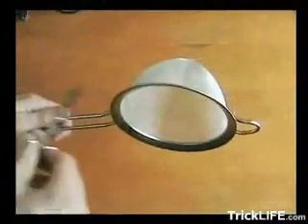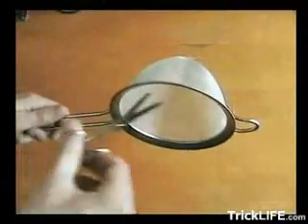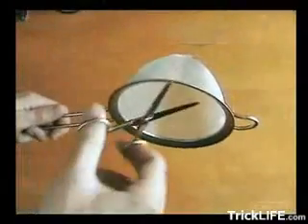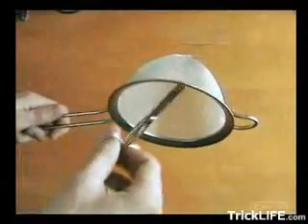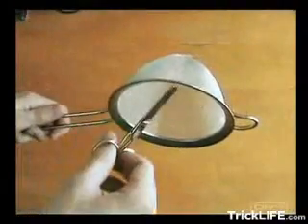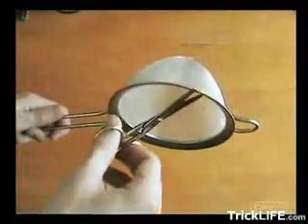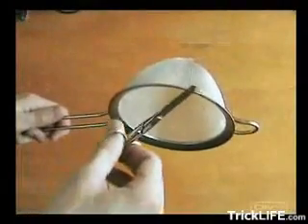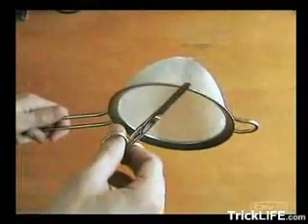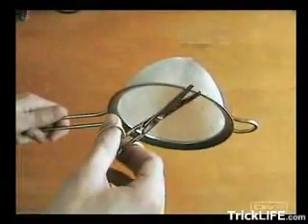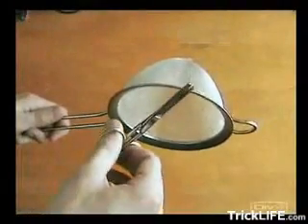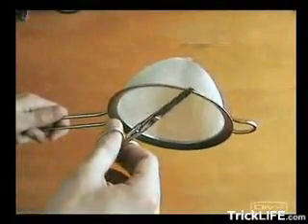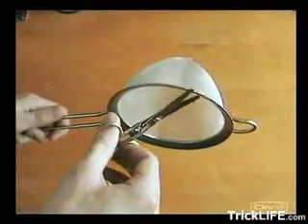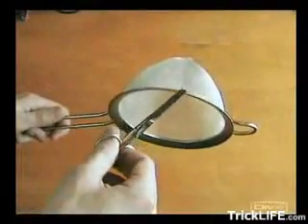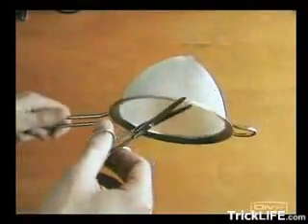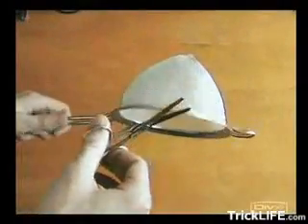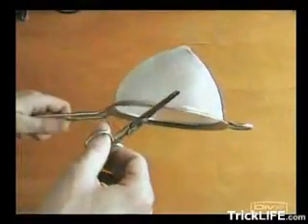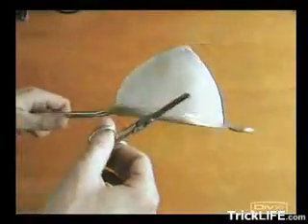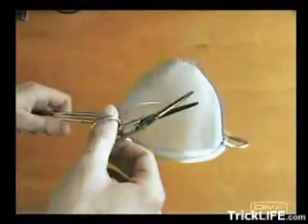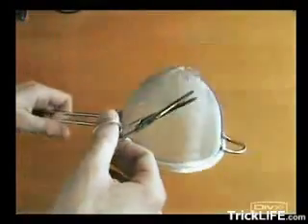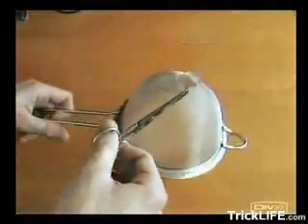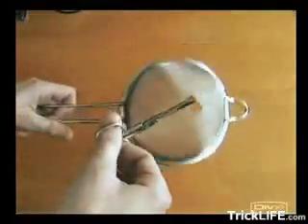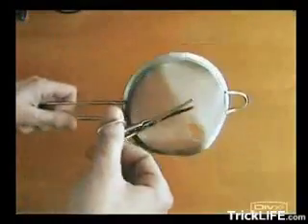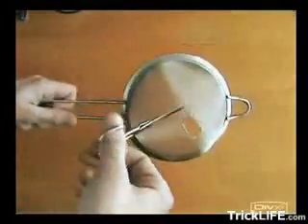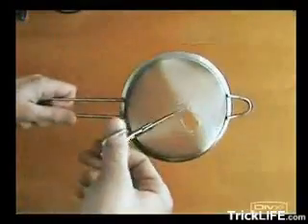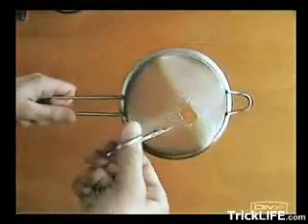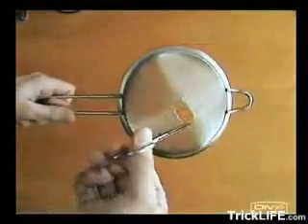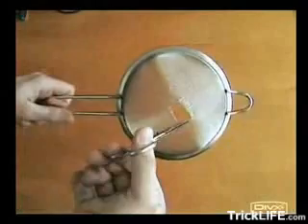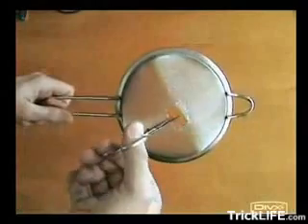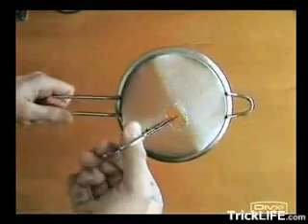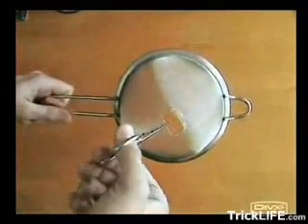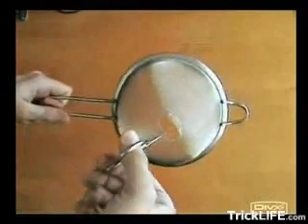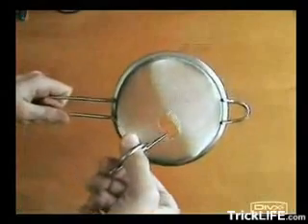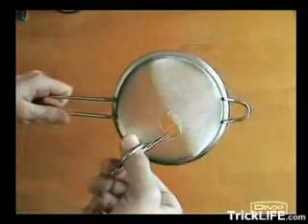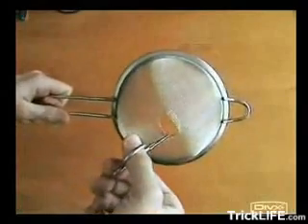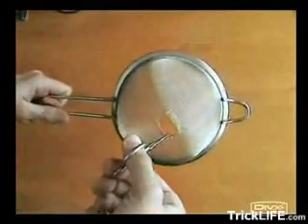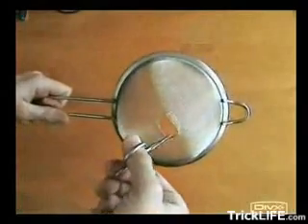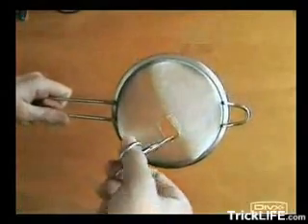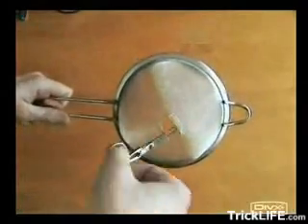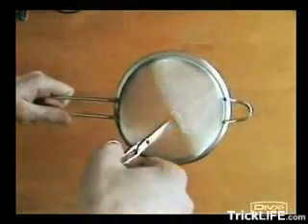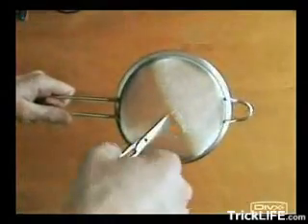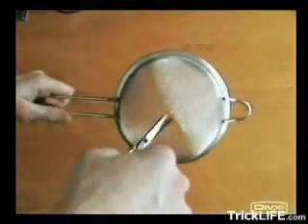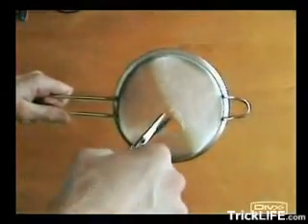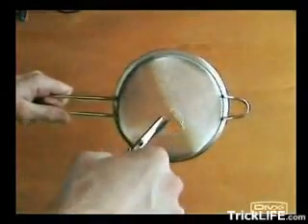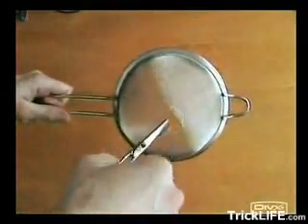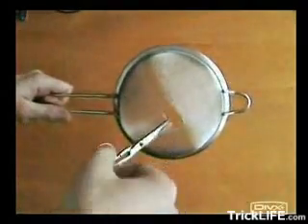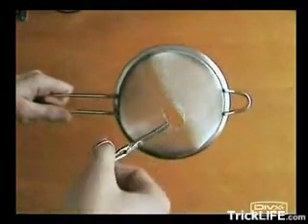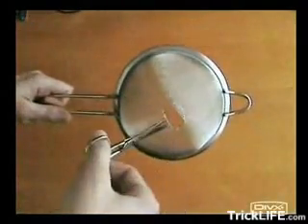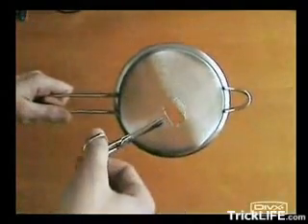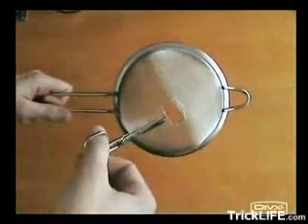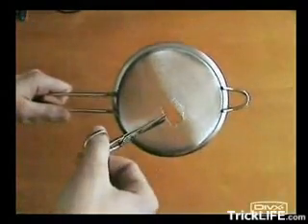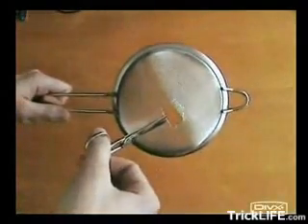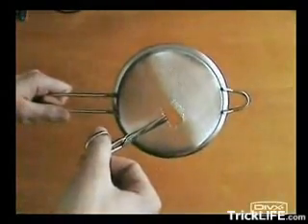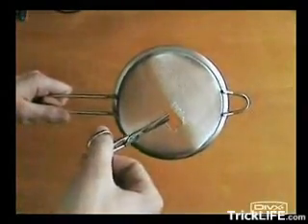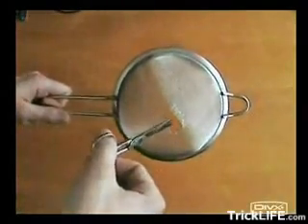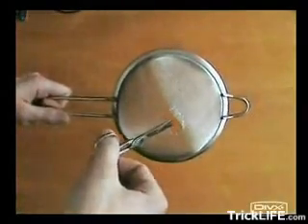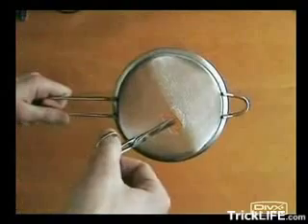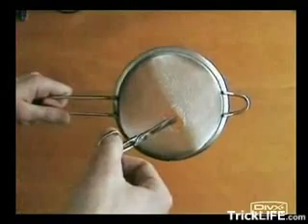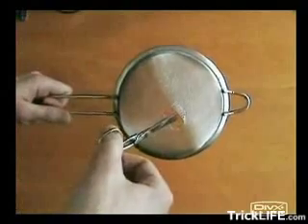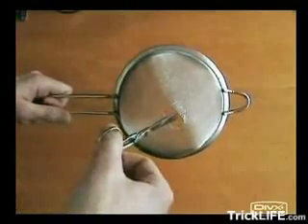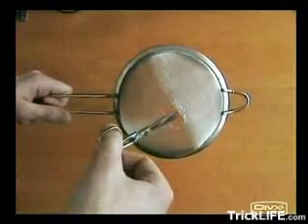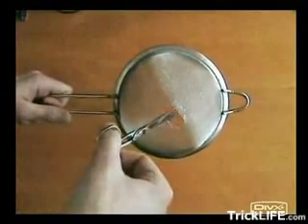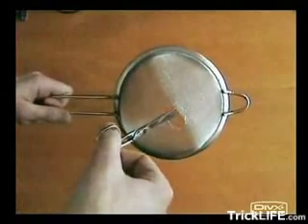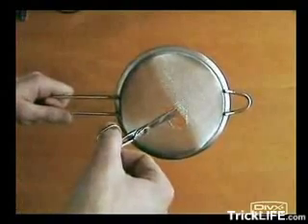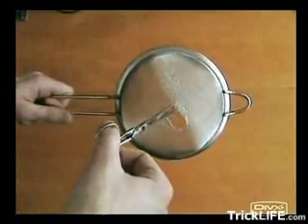First, take the scissors and make a hole in the back of the strainer. It has to be big enough to fit the Wi-Fi adapter.